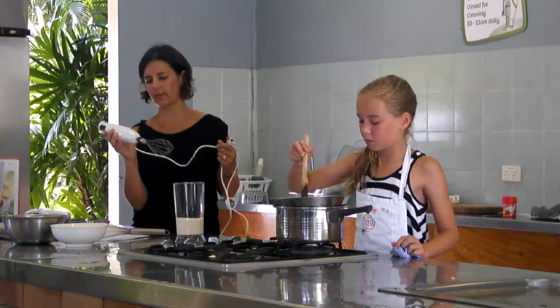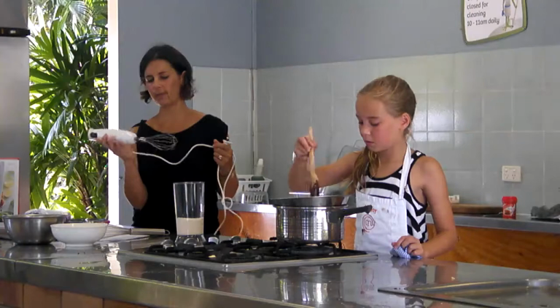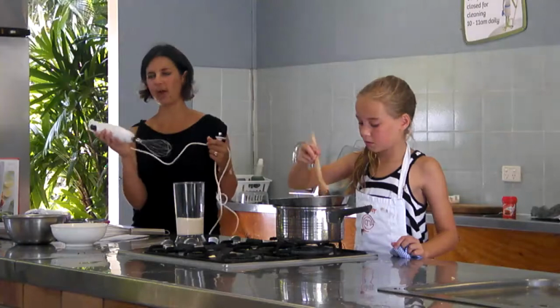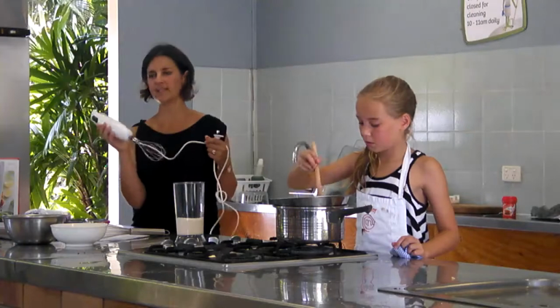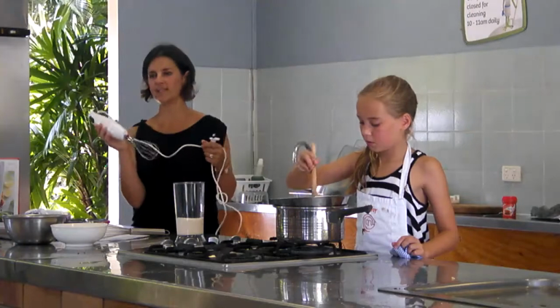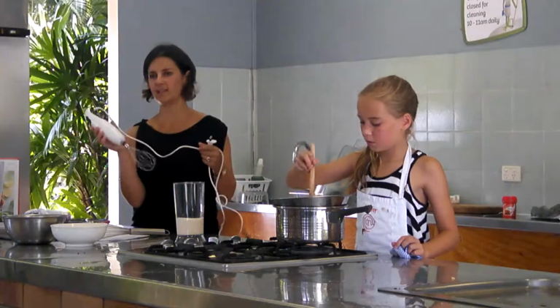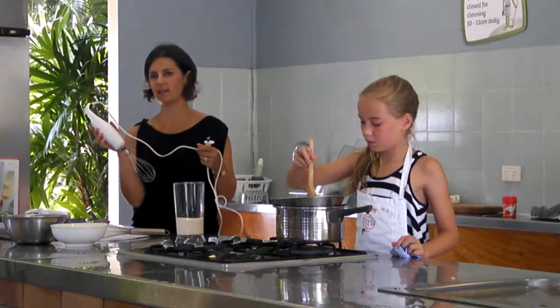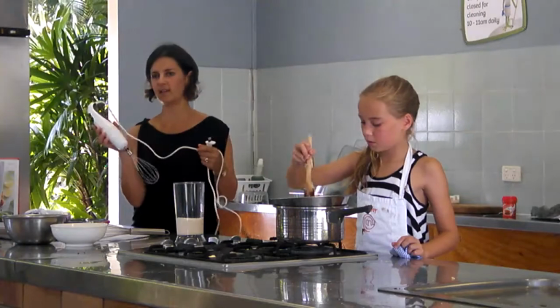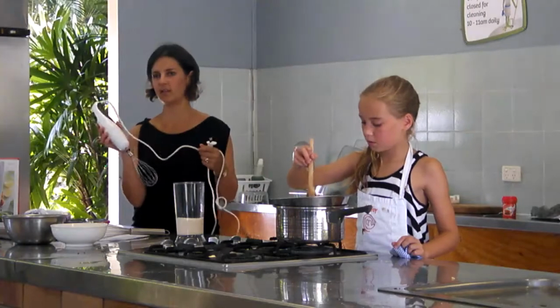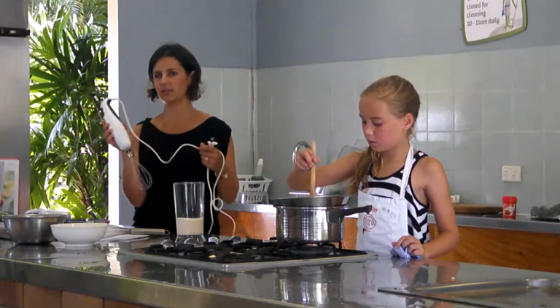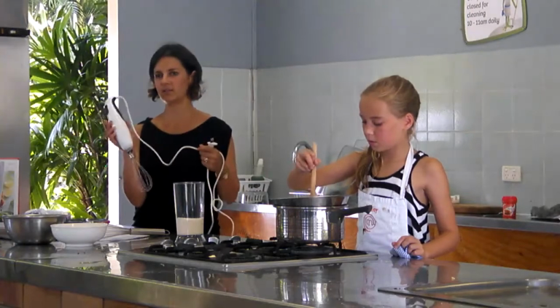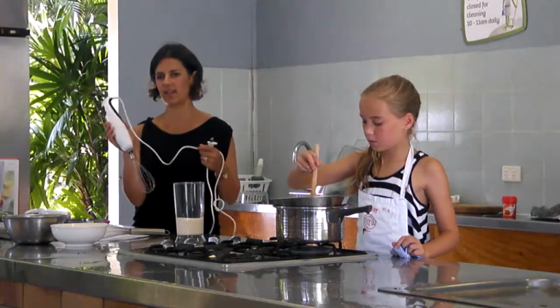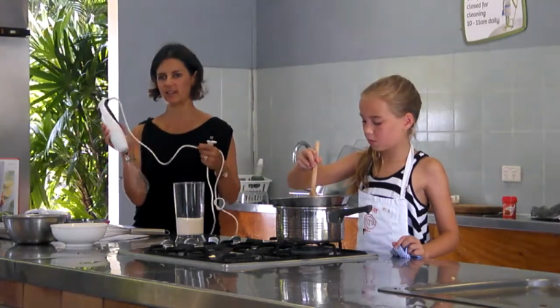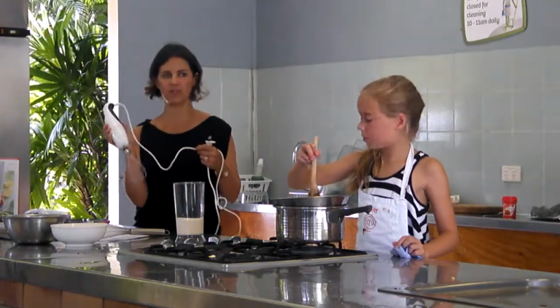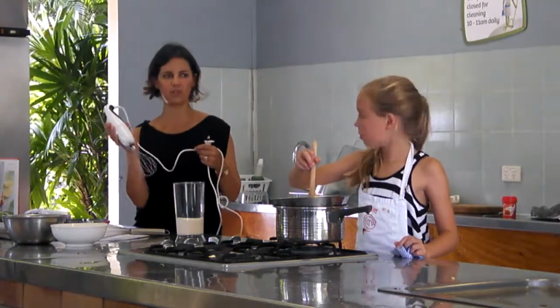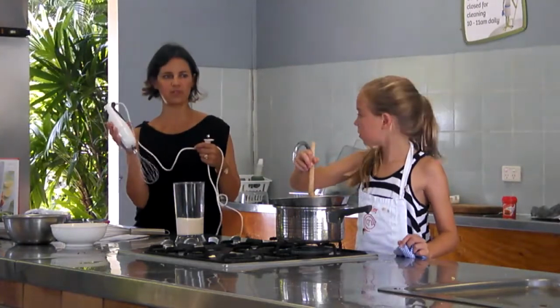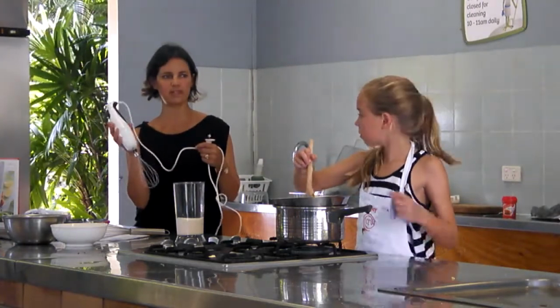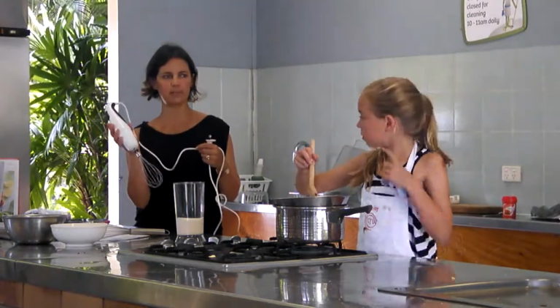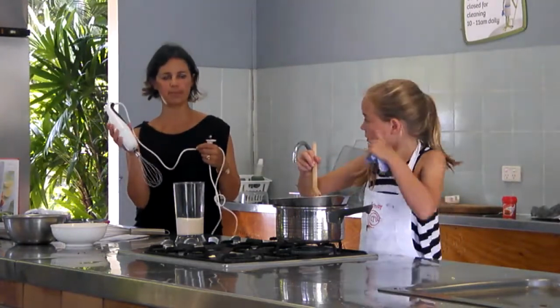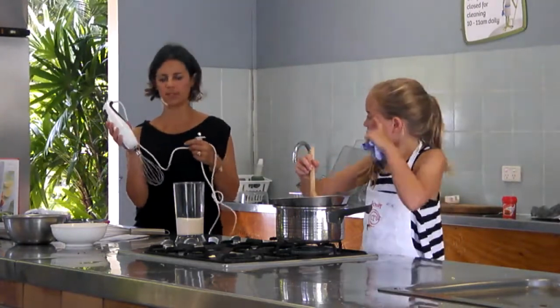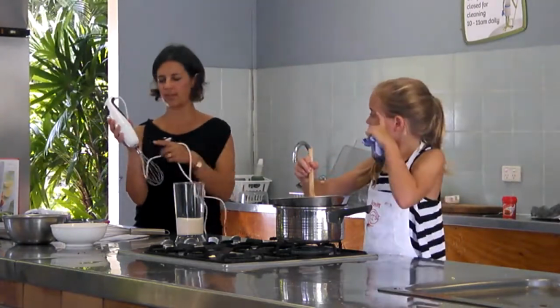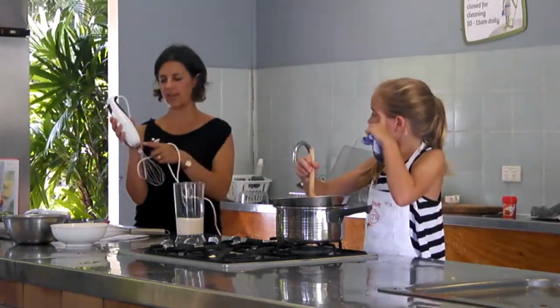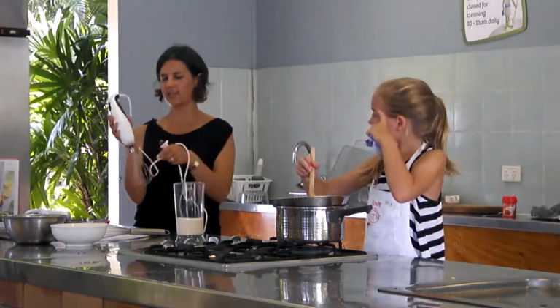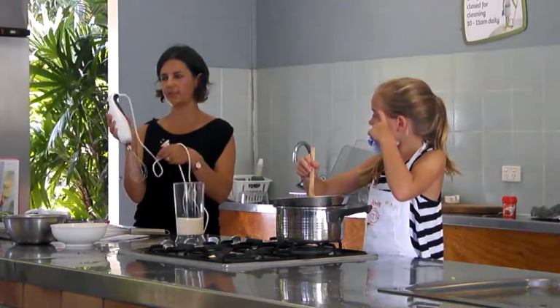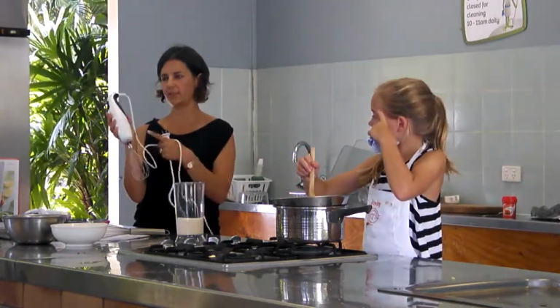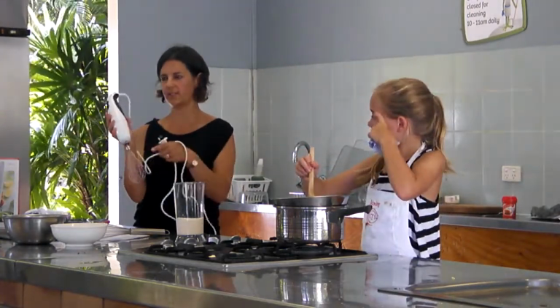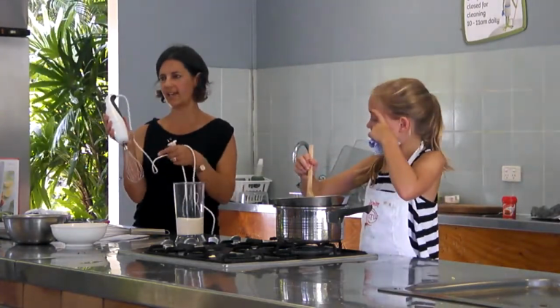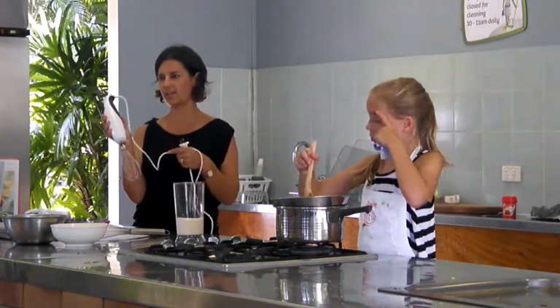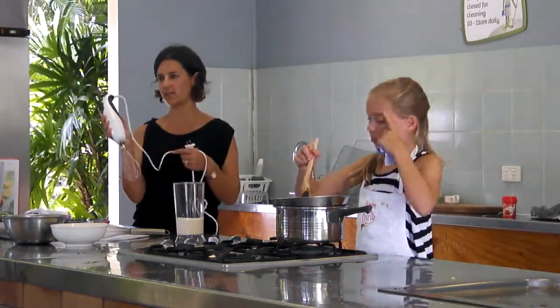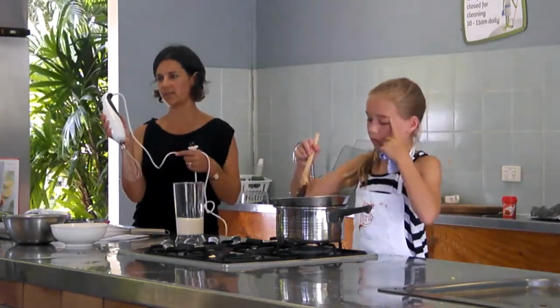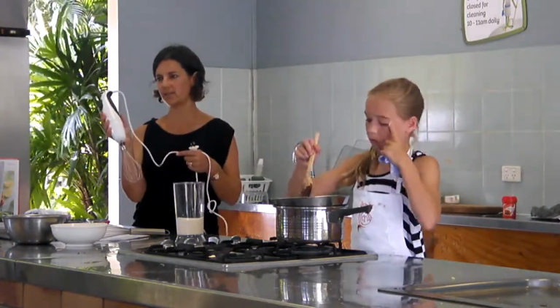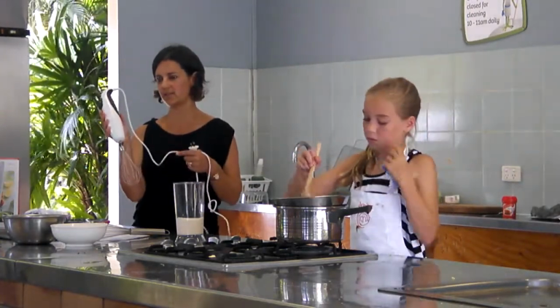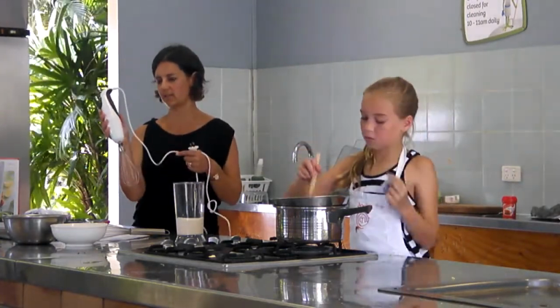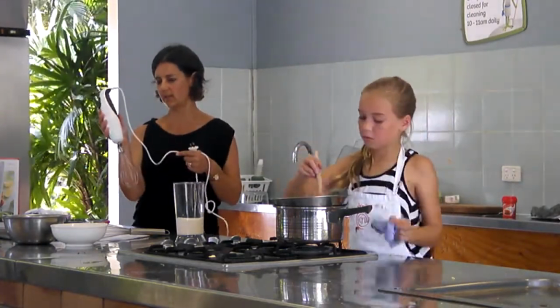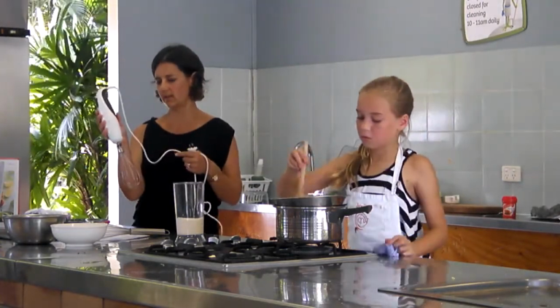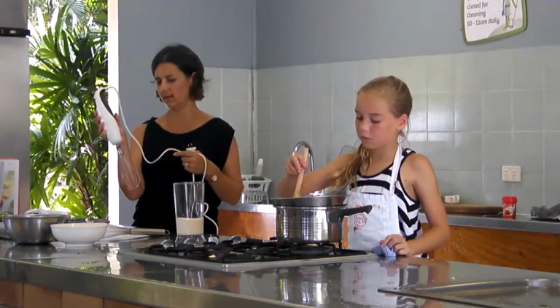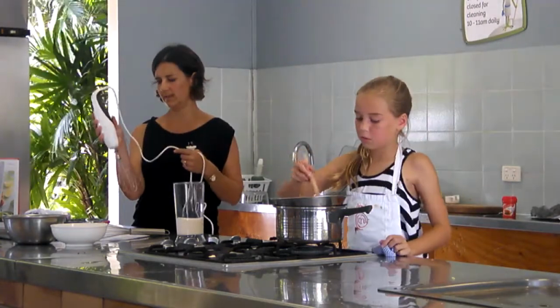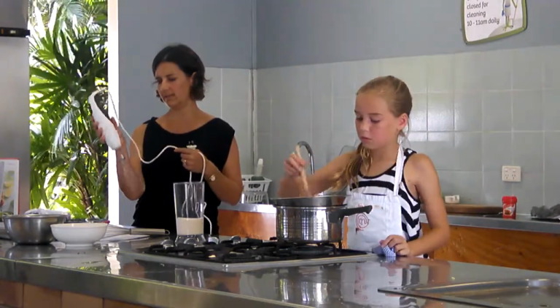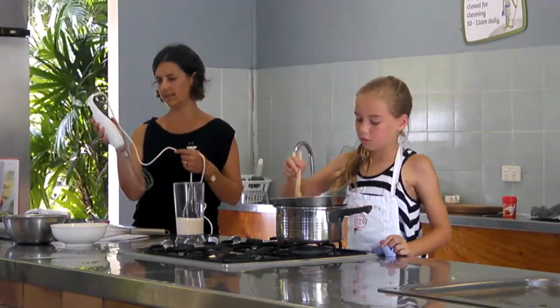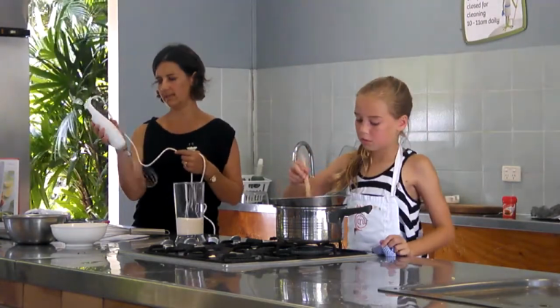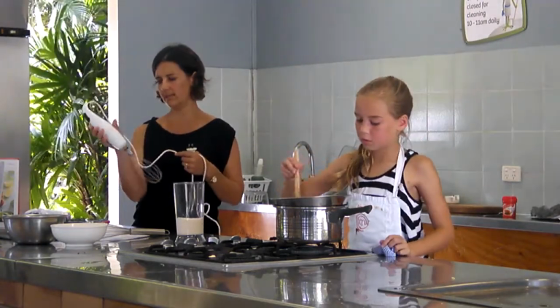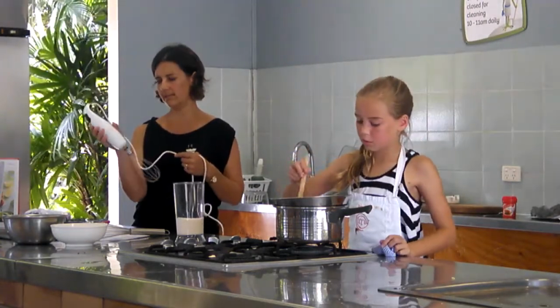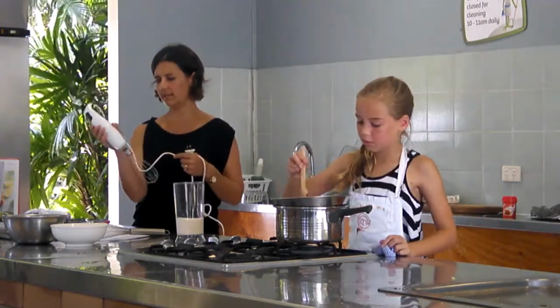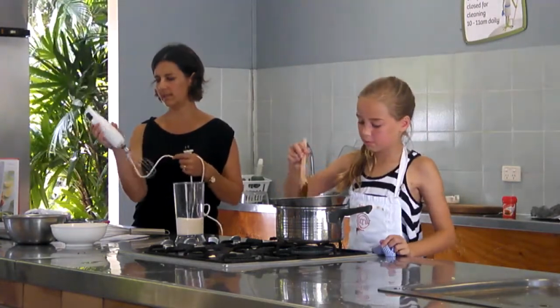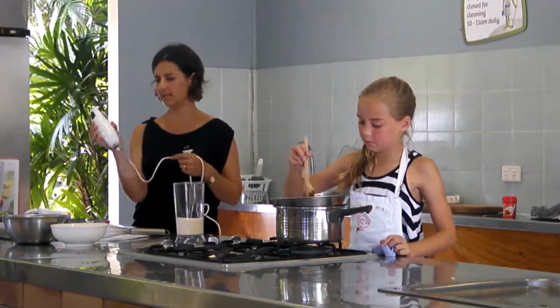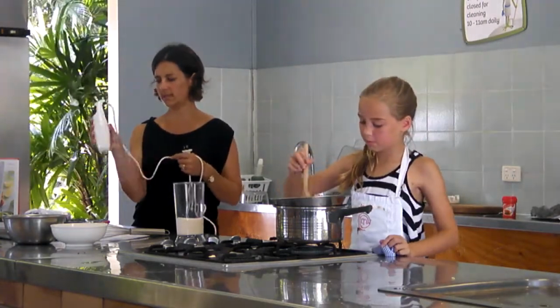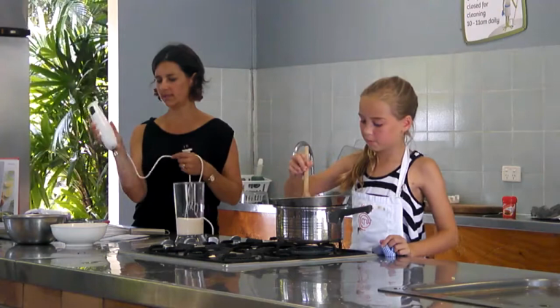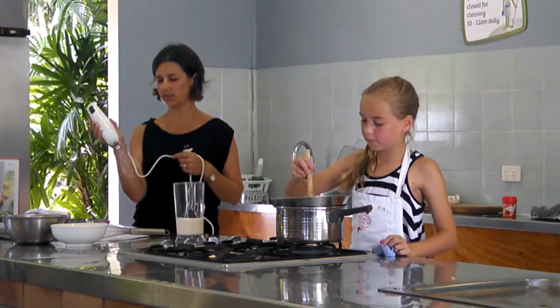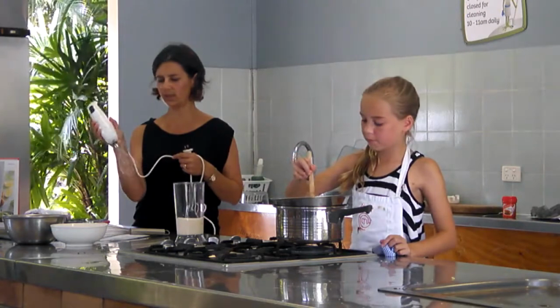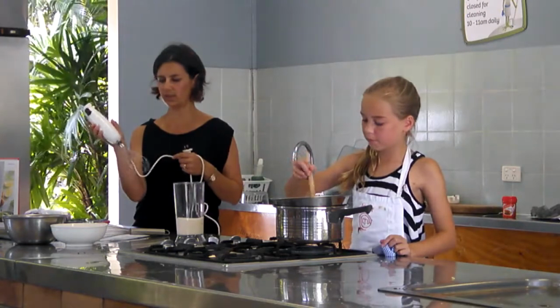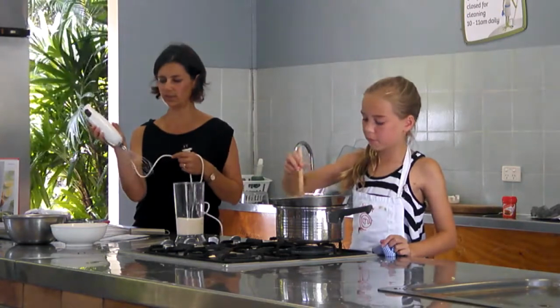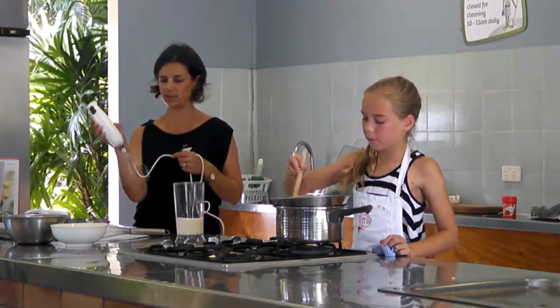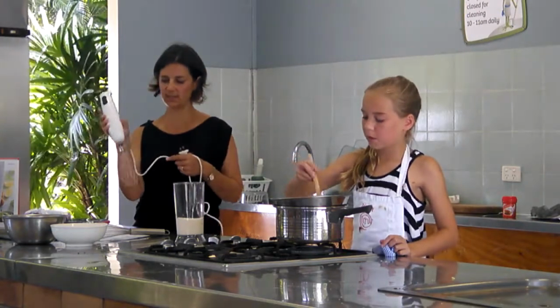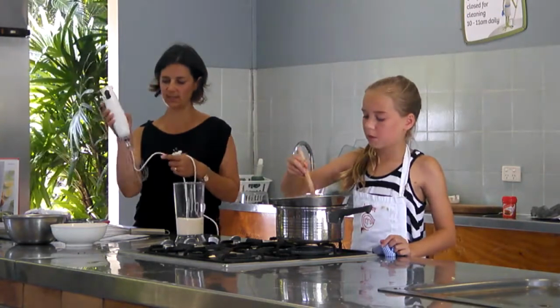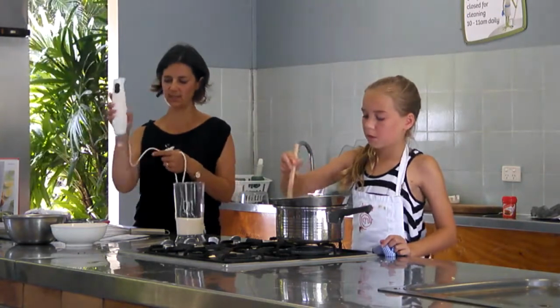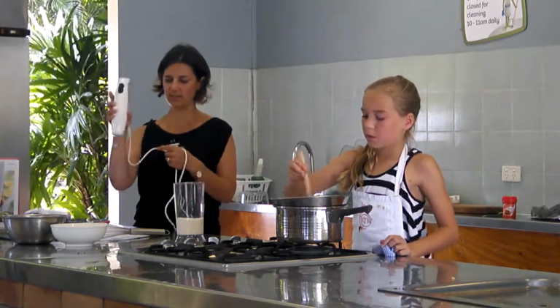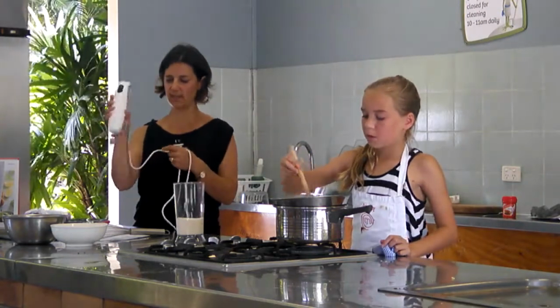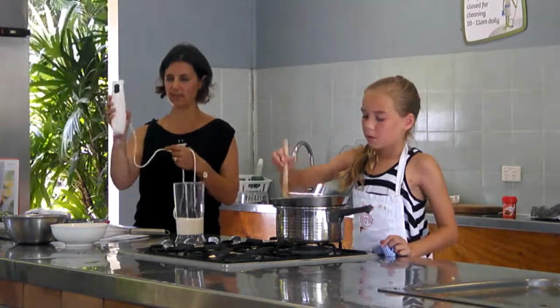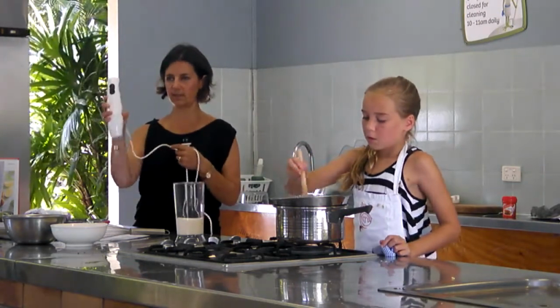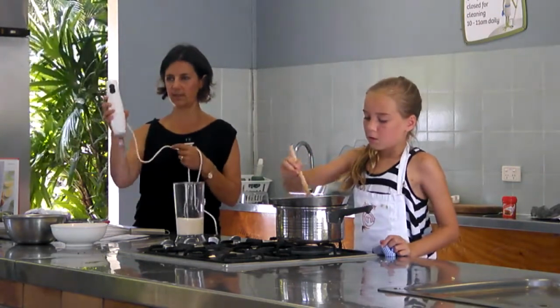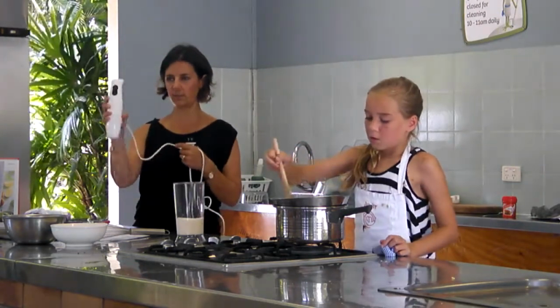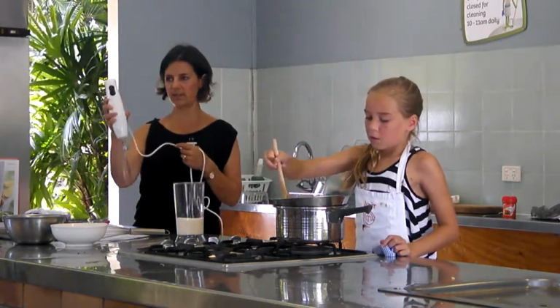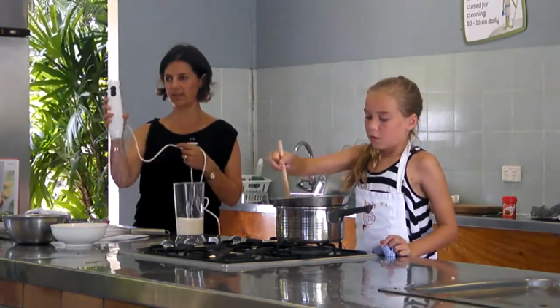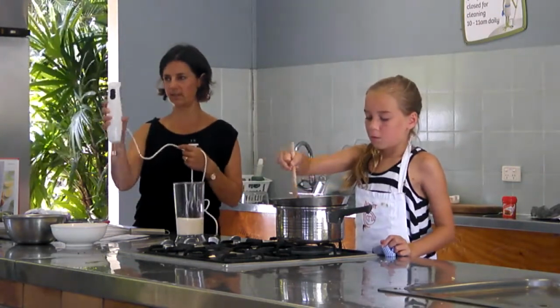It's a prize's... it's actually called a stick blender. It has different attachments. But yeah, this one's really good because it's just like a whisk.